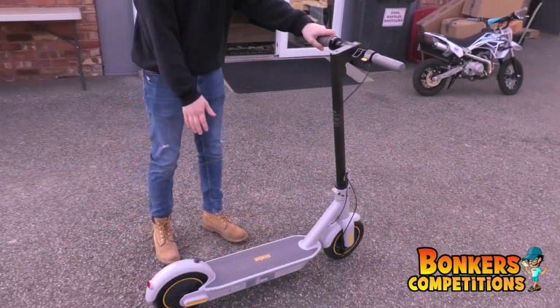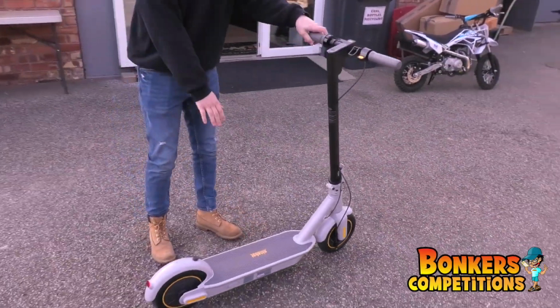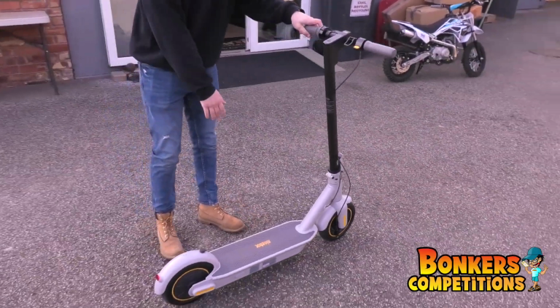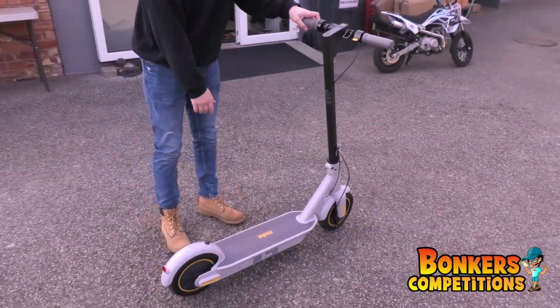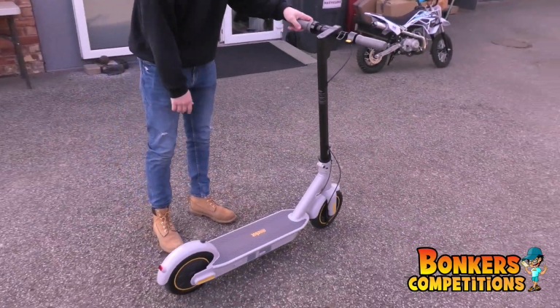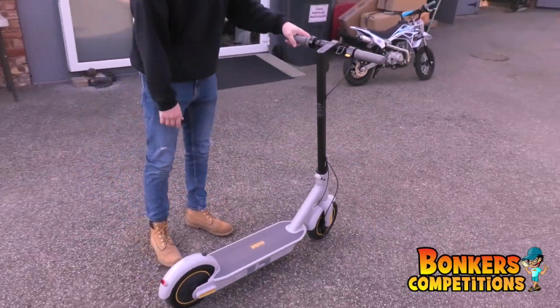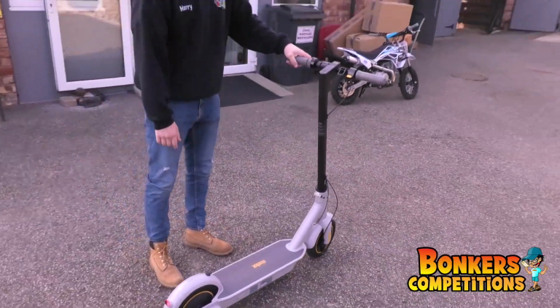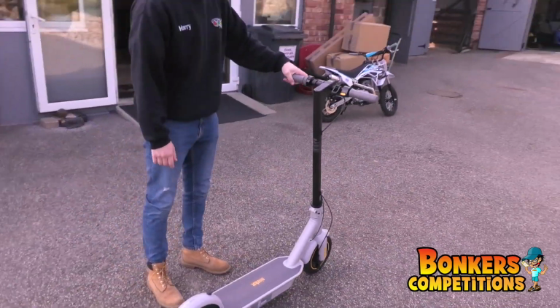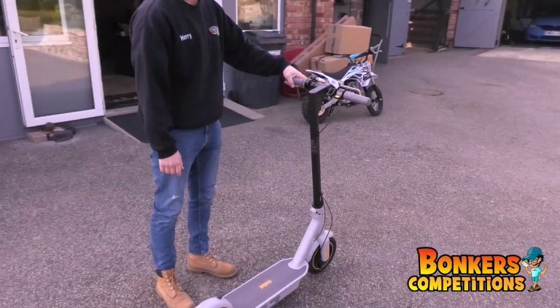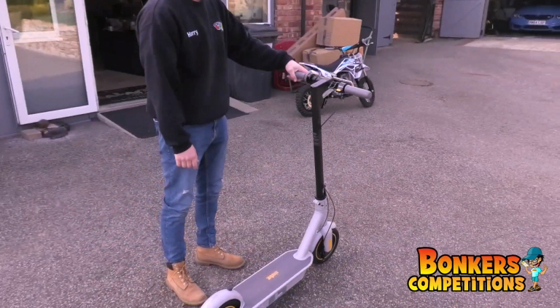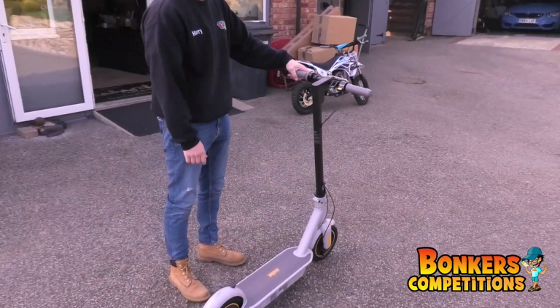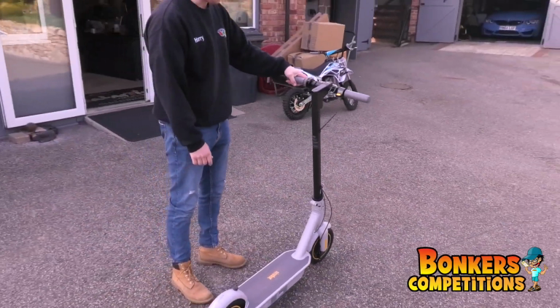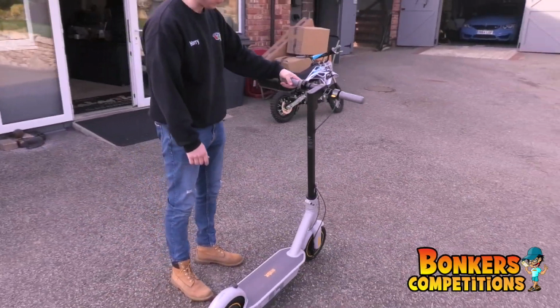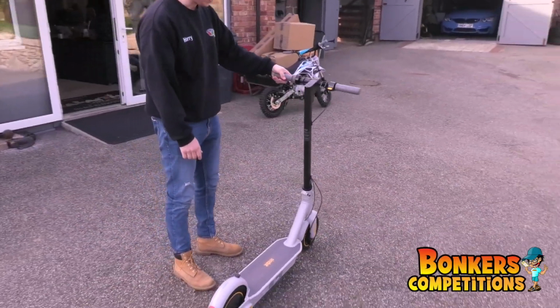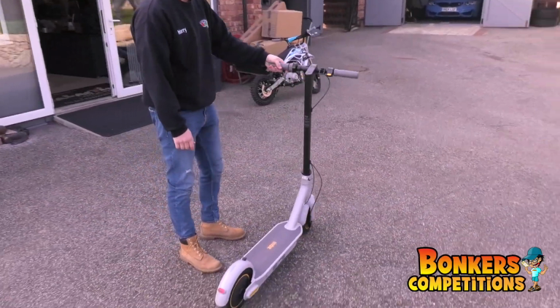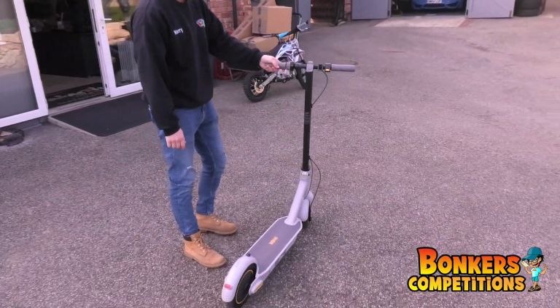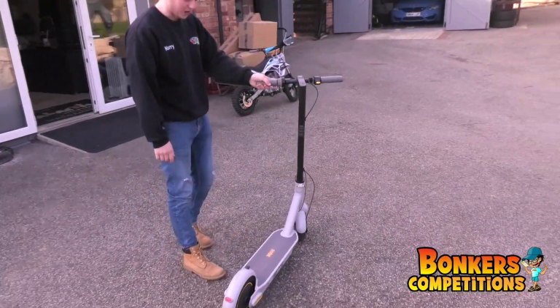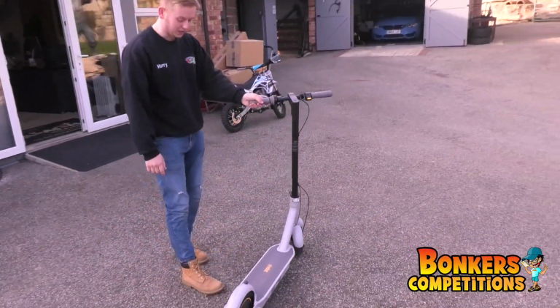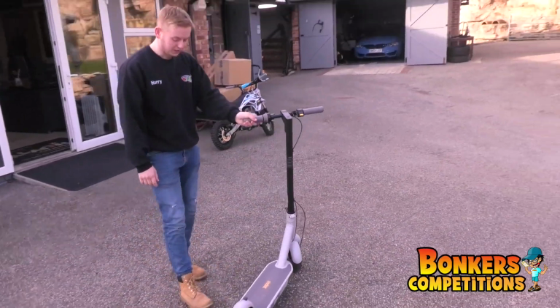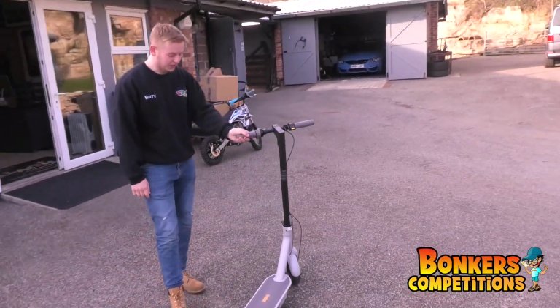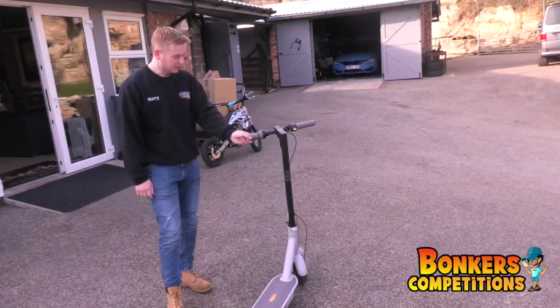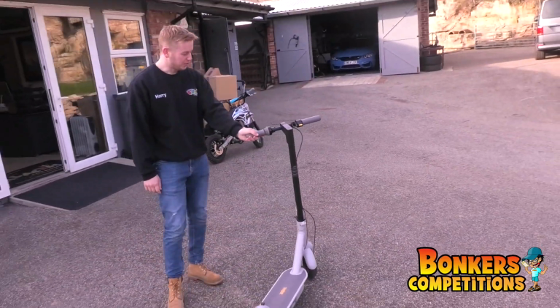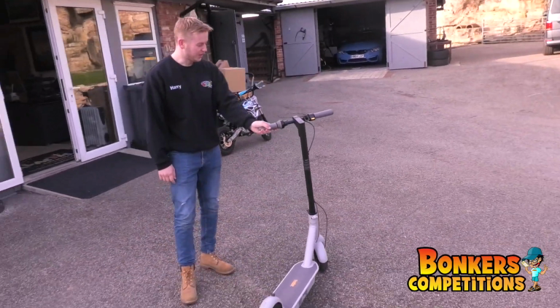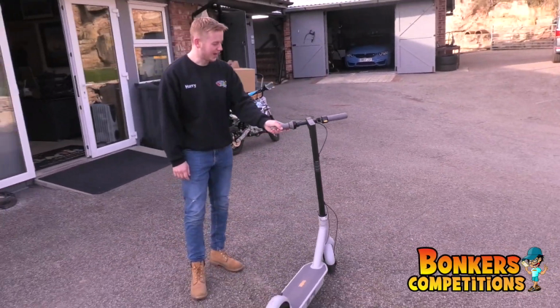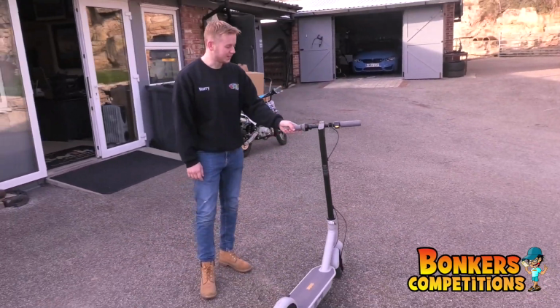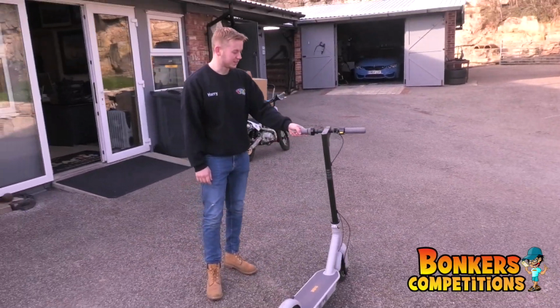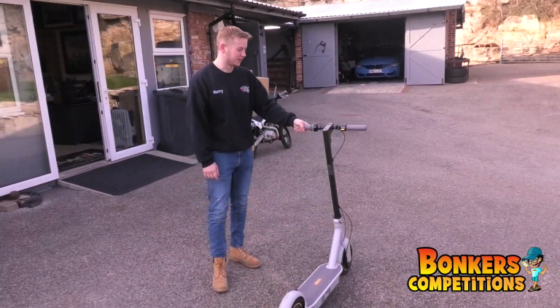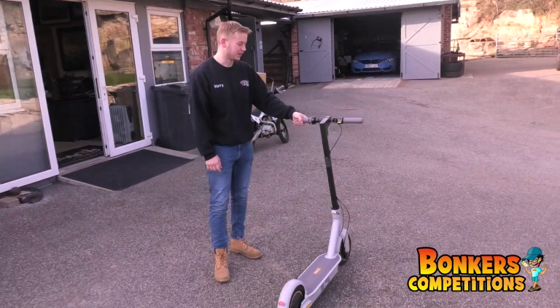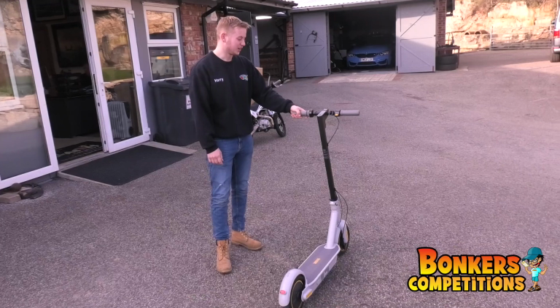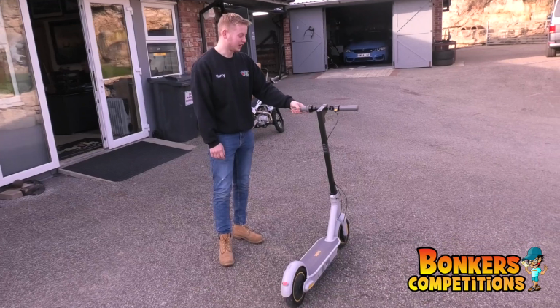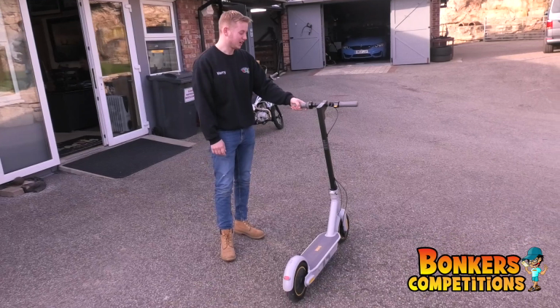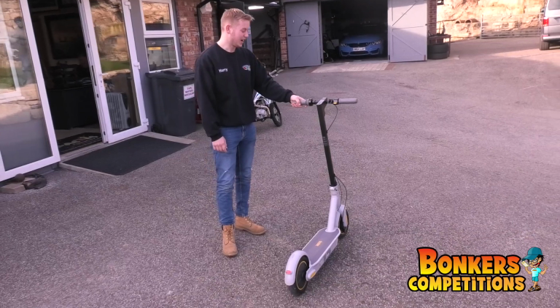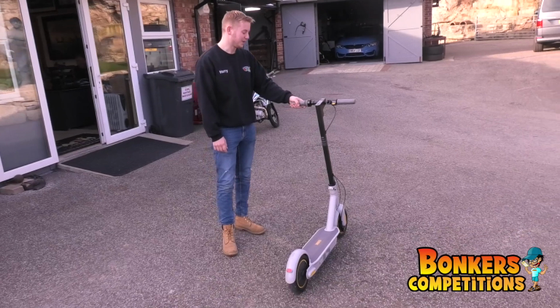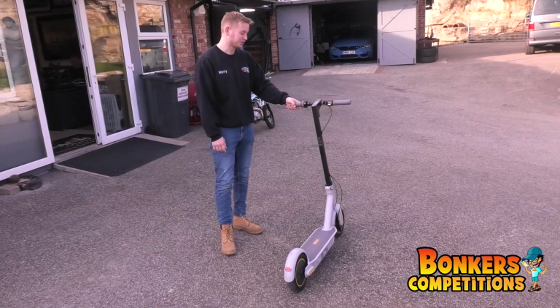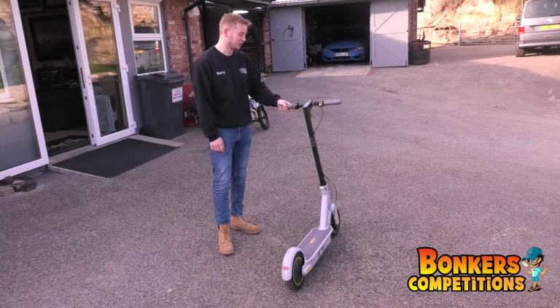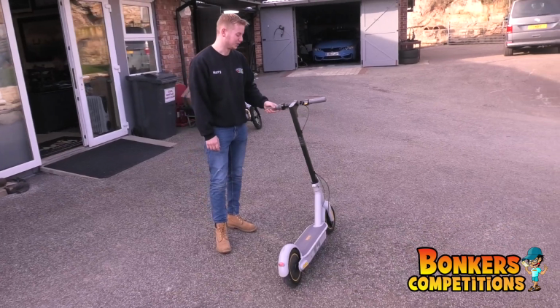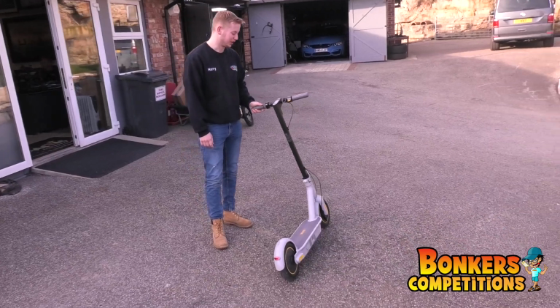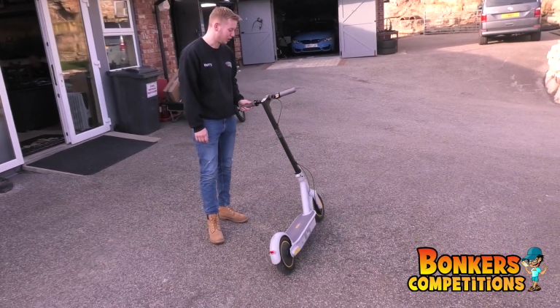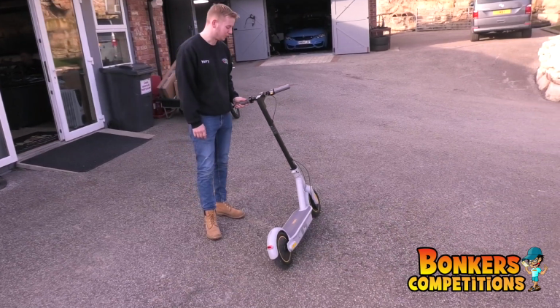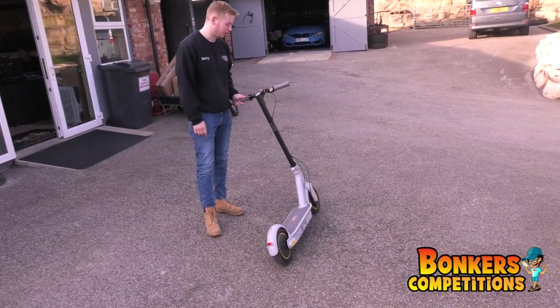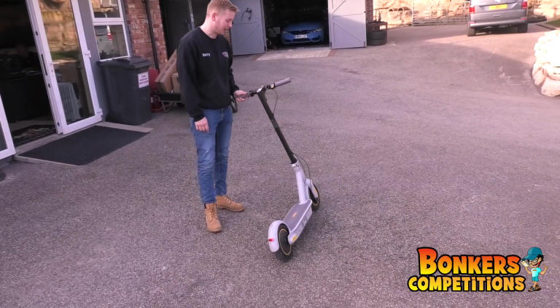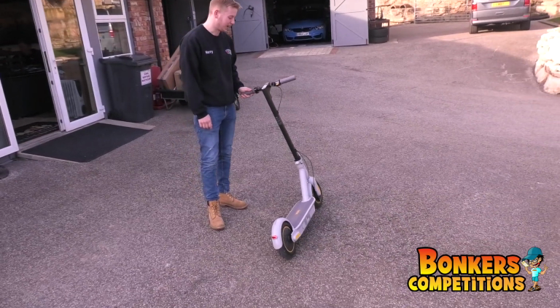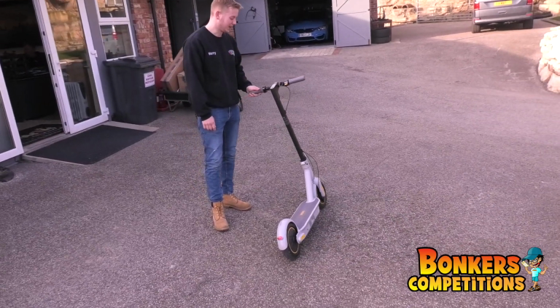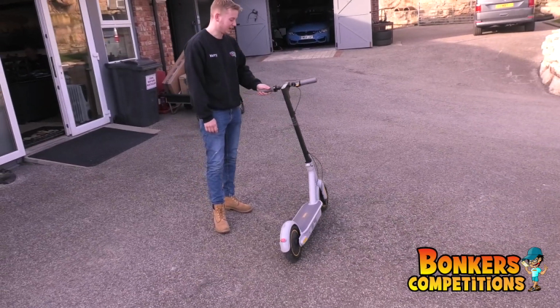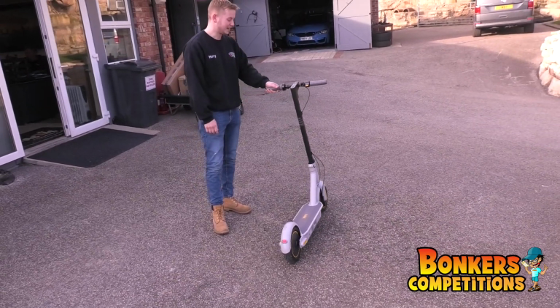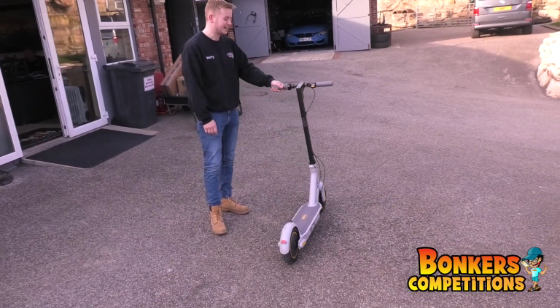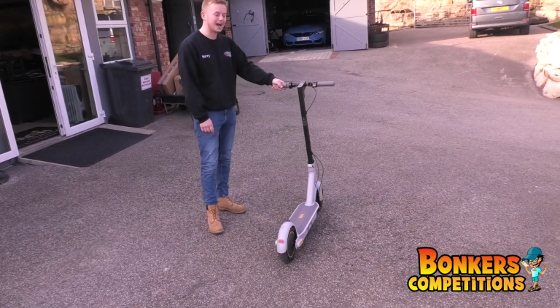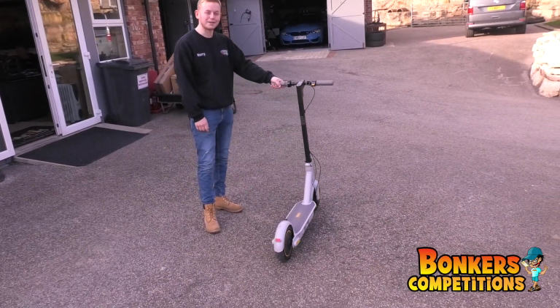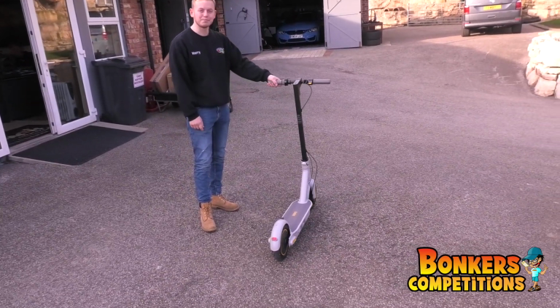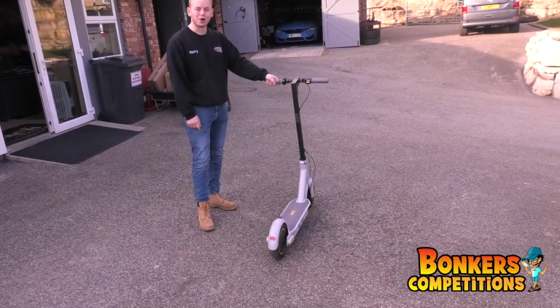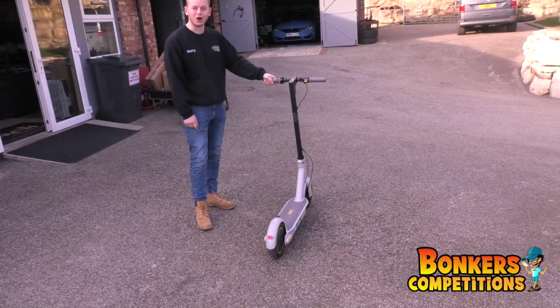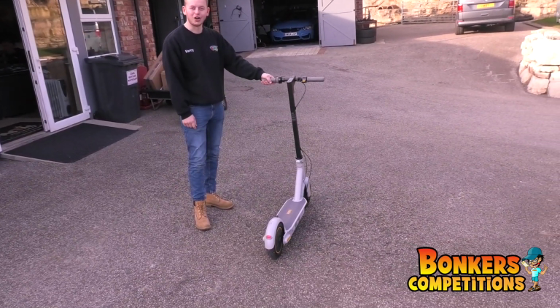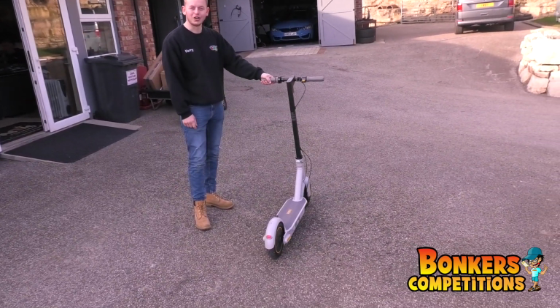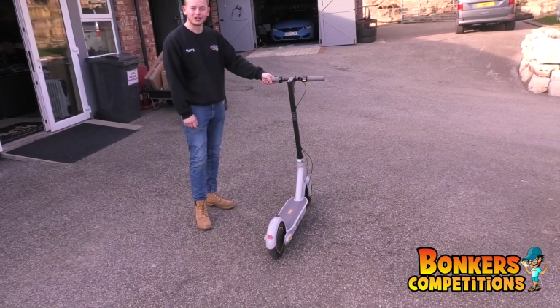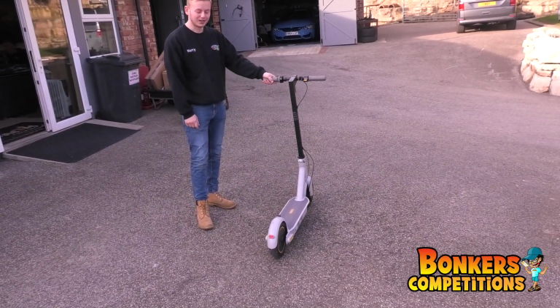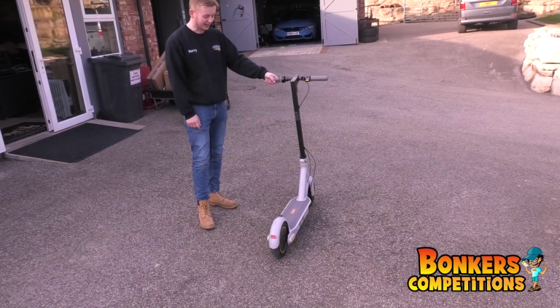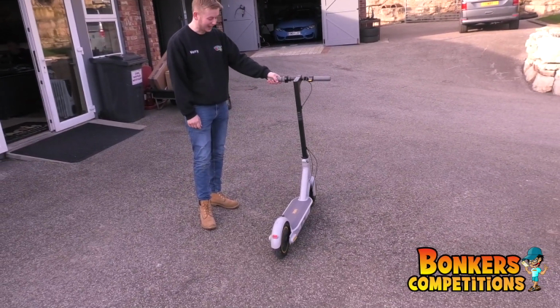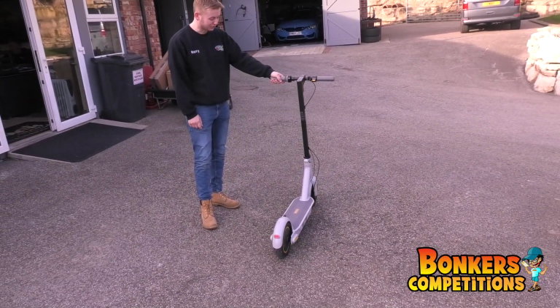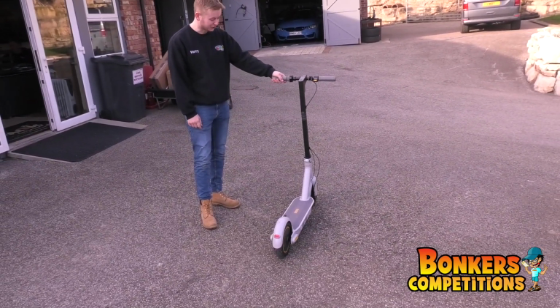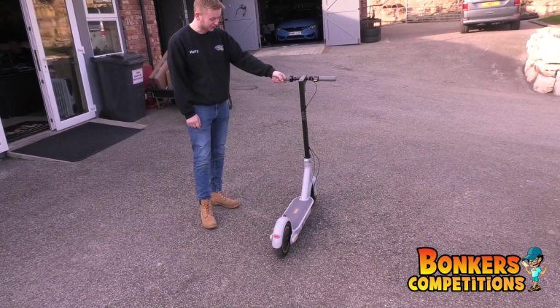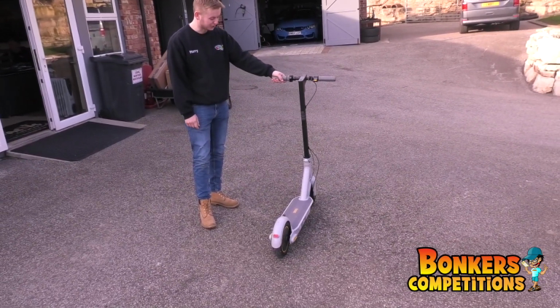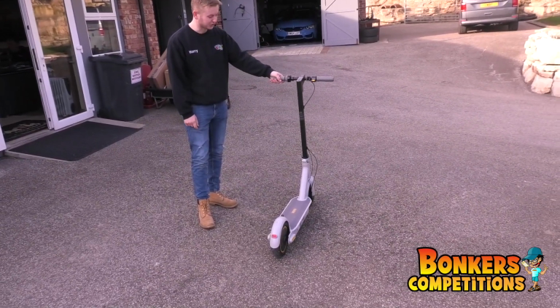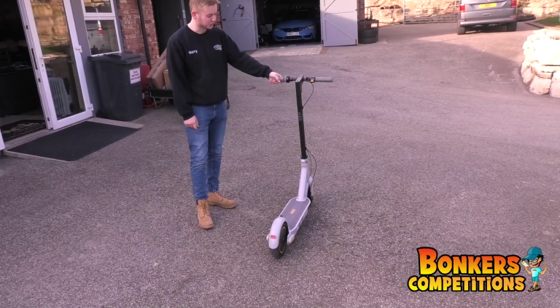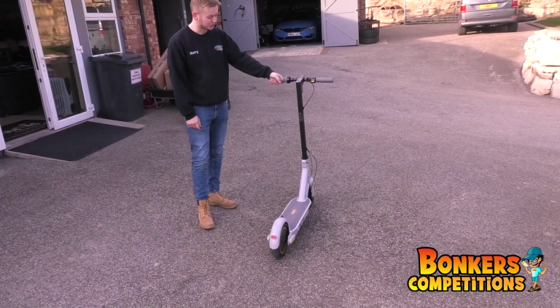Obviously there's plenty of room for your feet as well. That is the absolutely lovely Ninebot electric scooter.